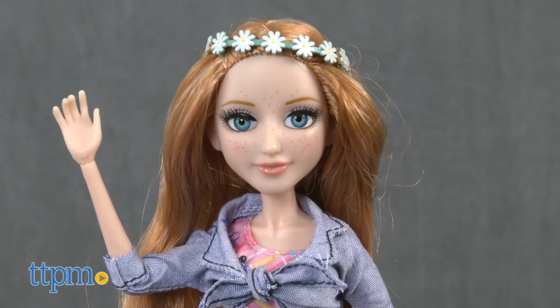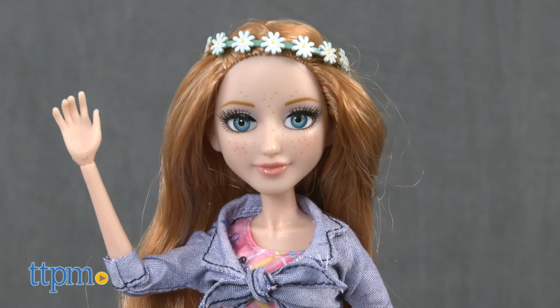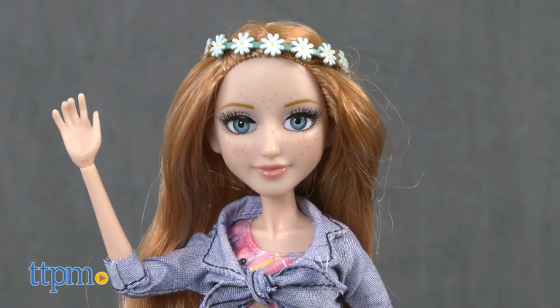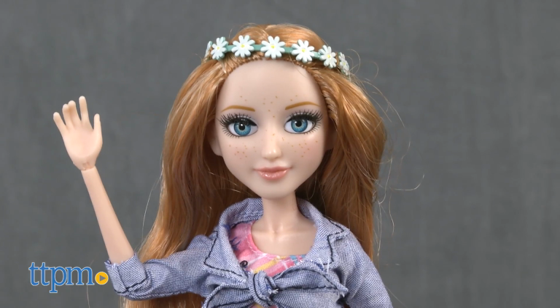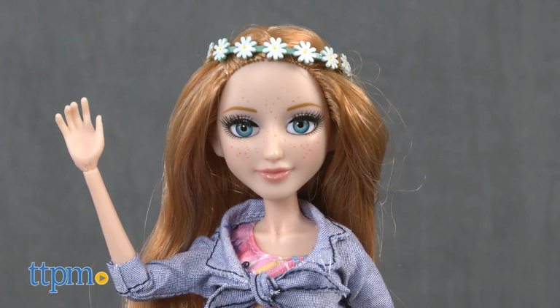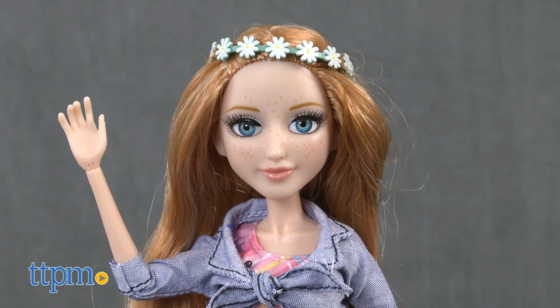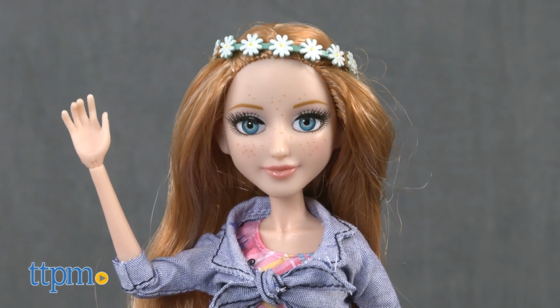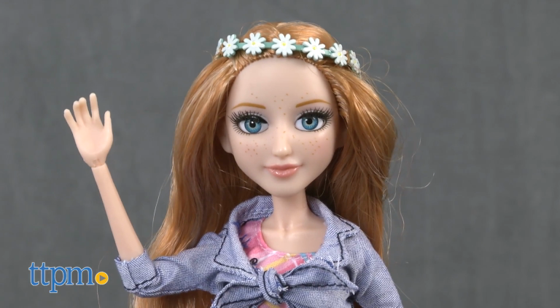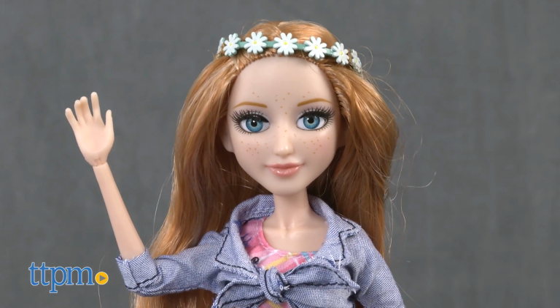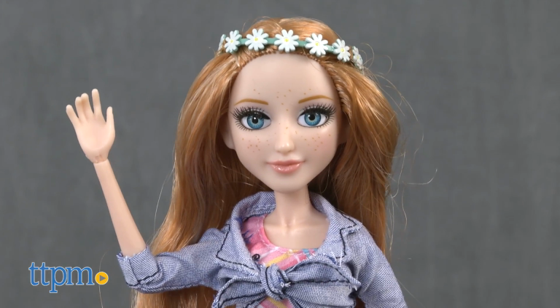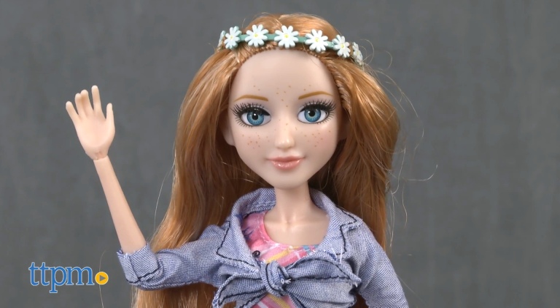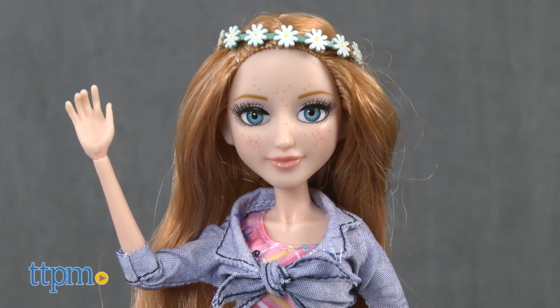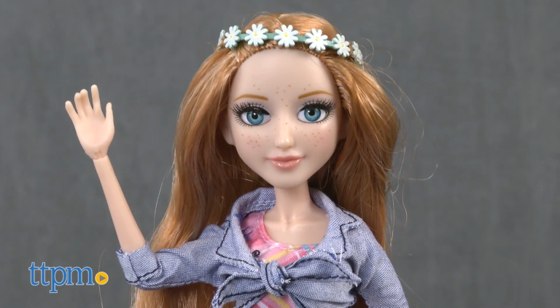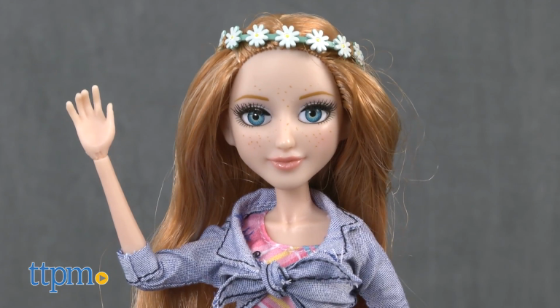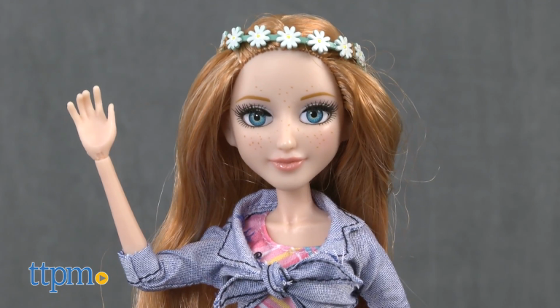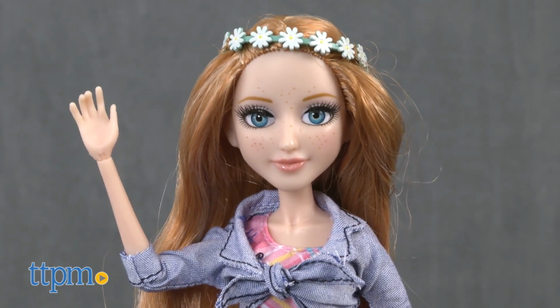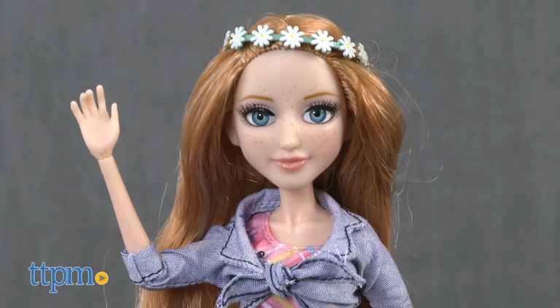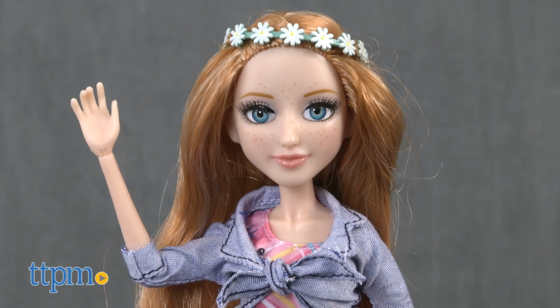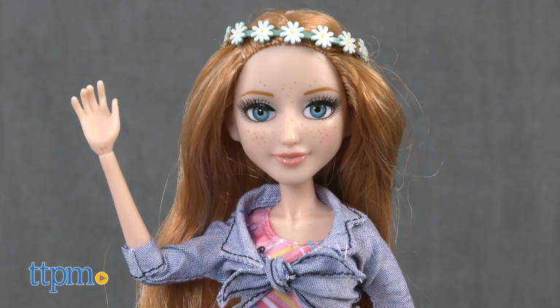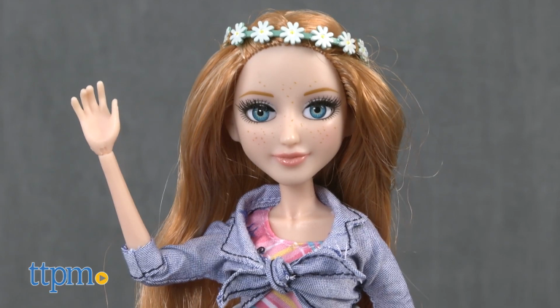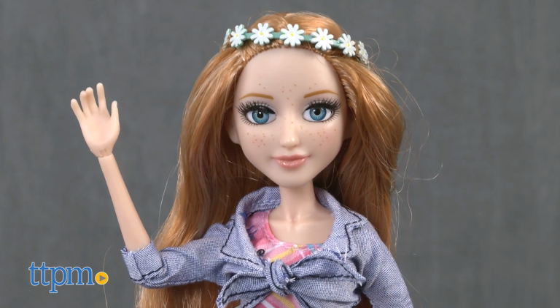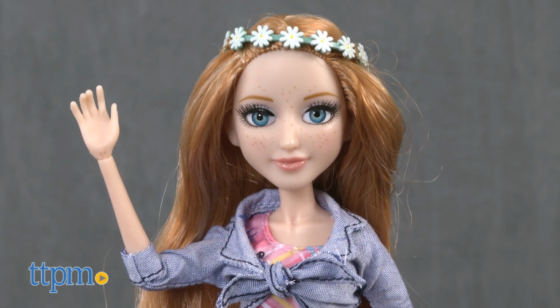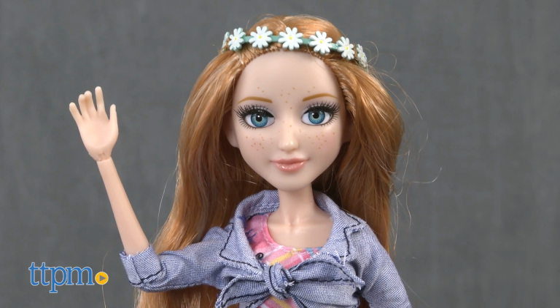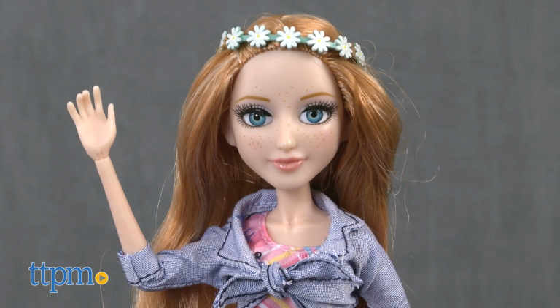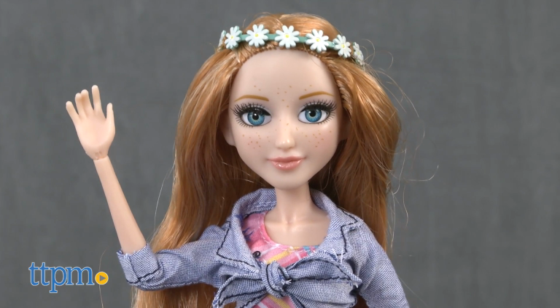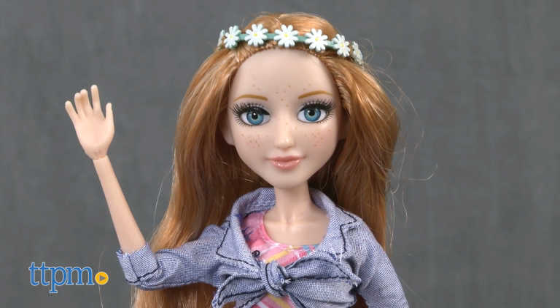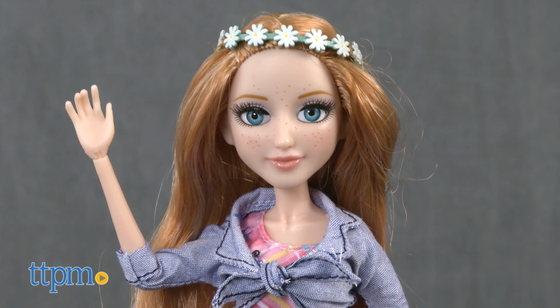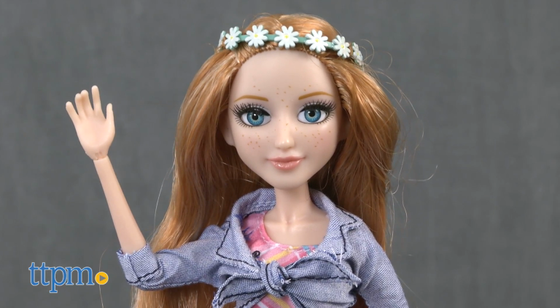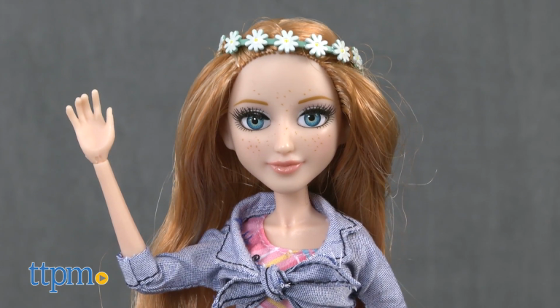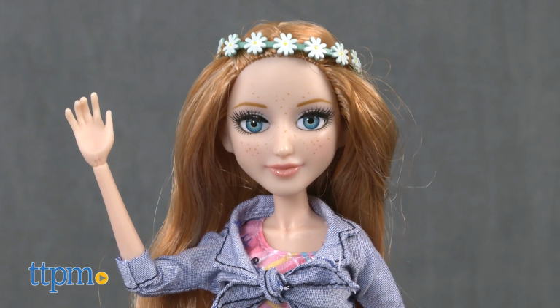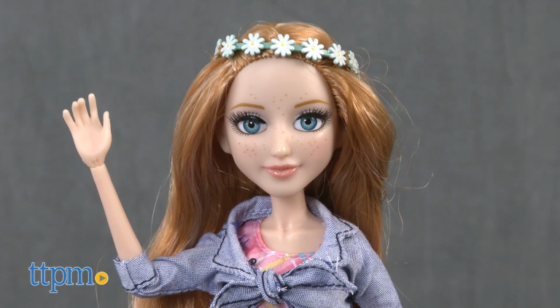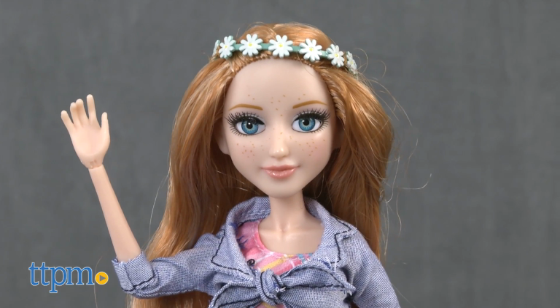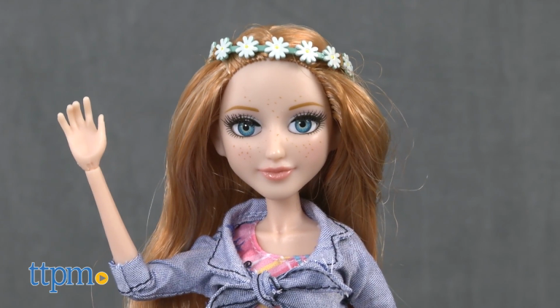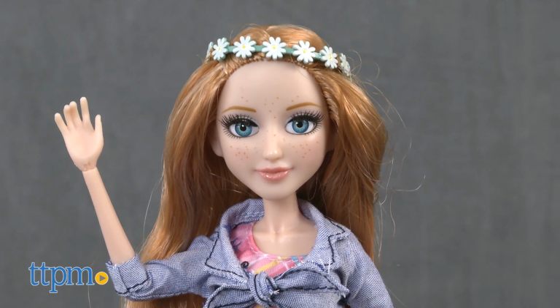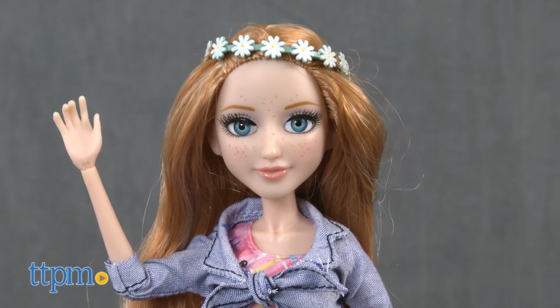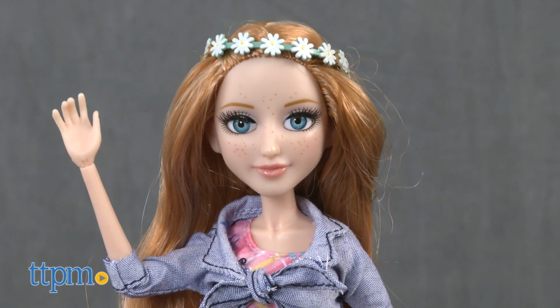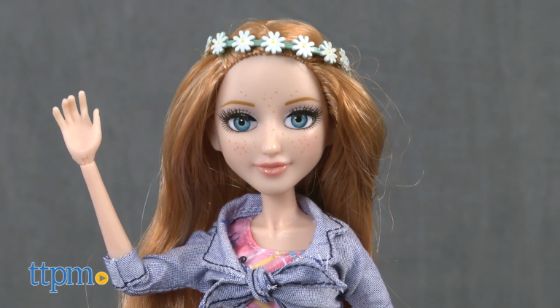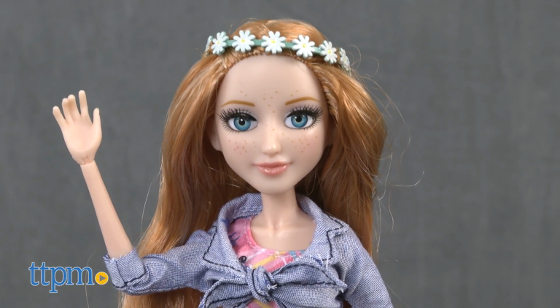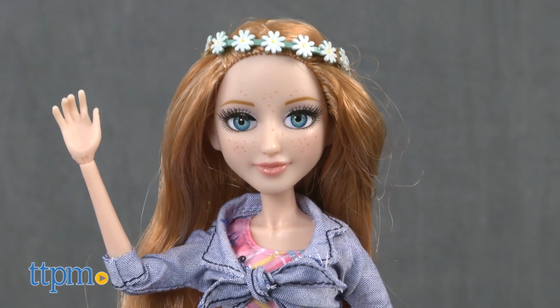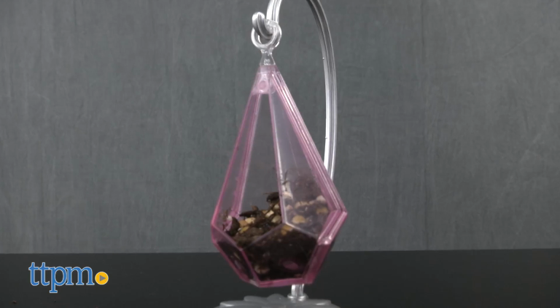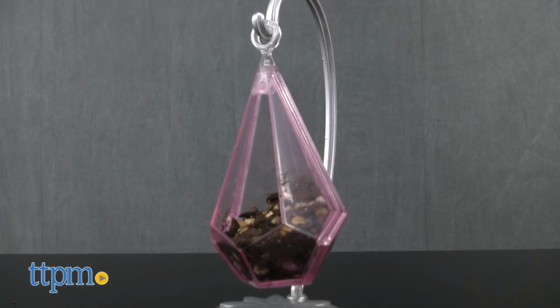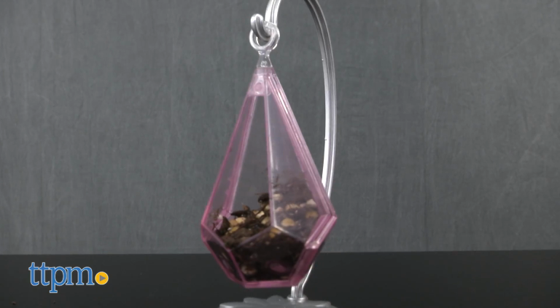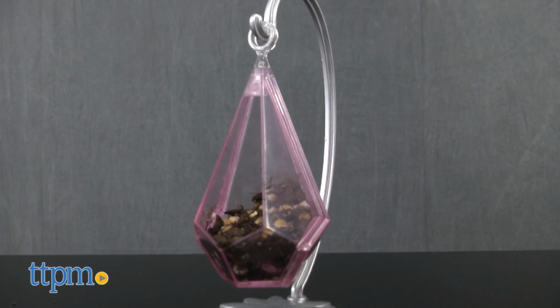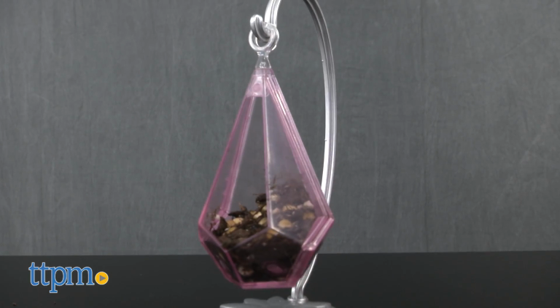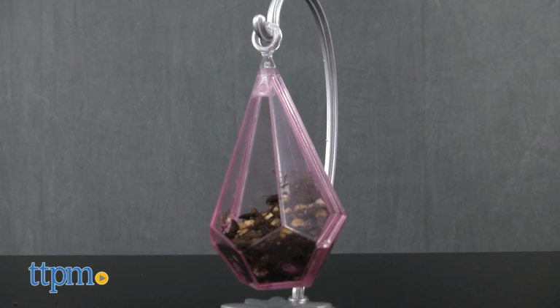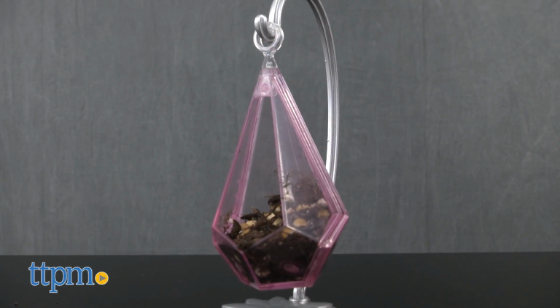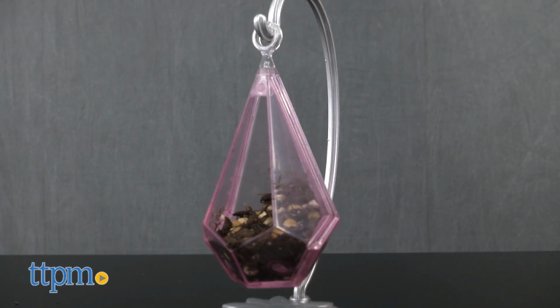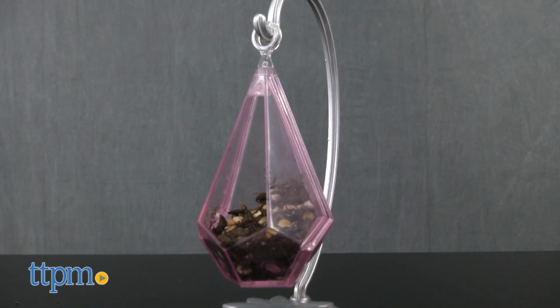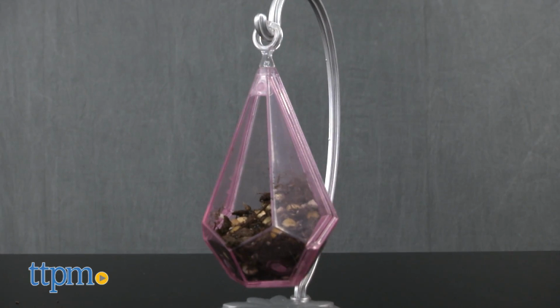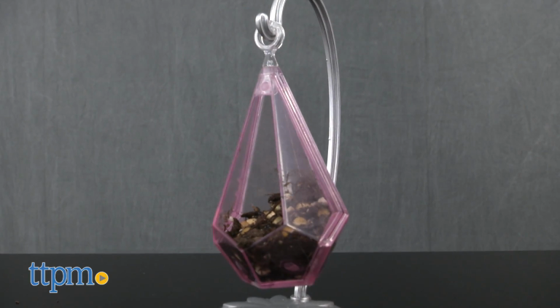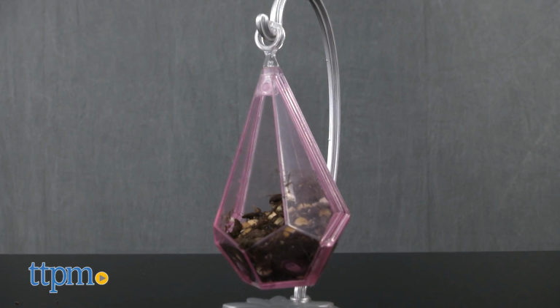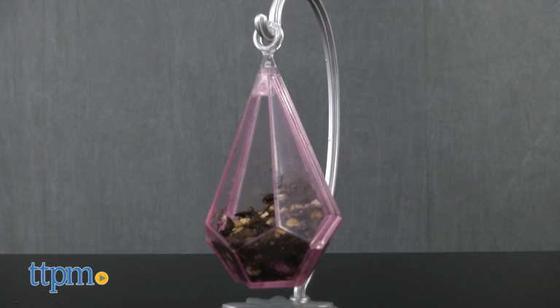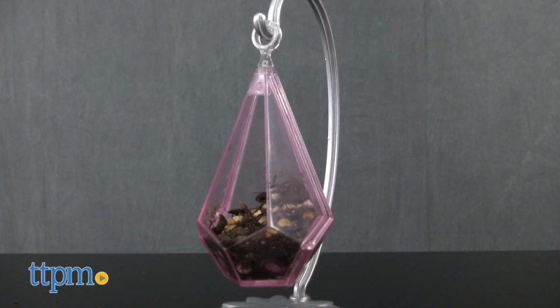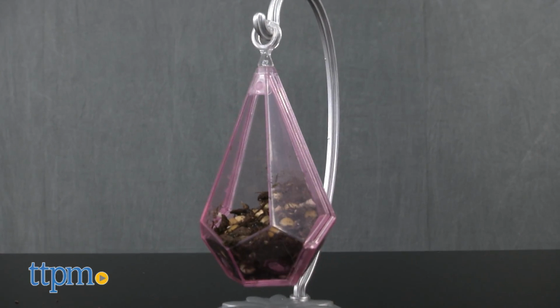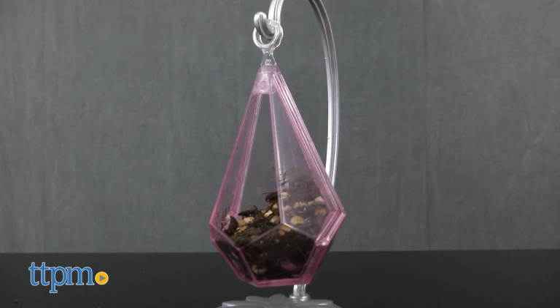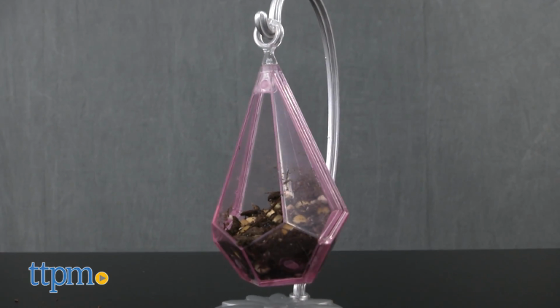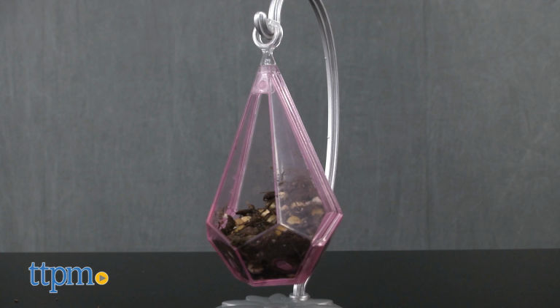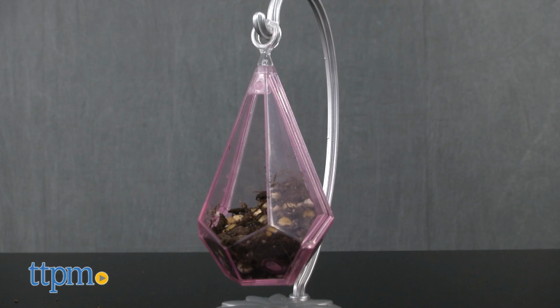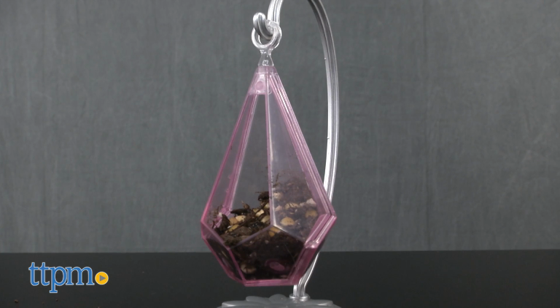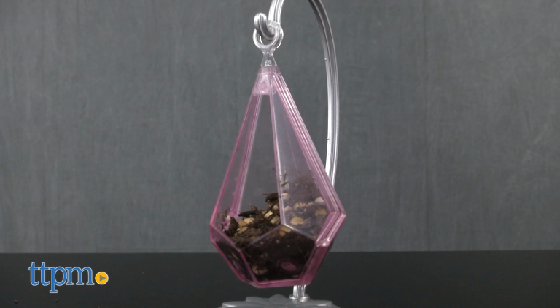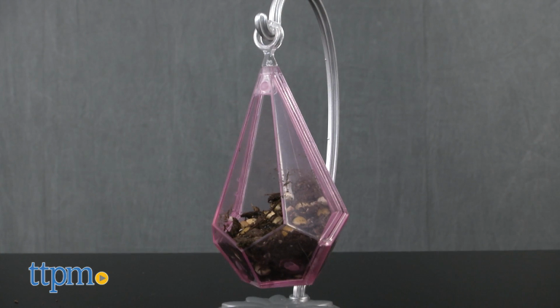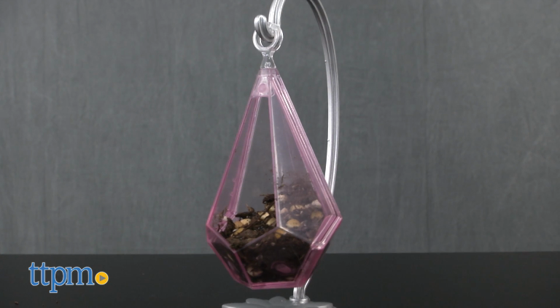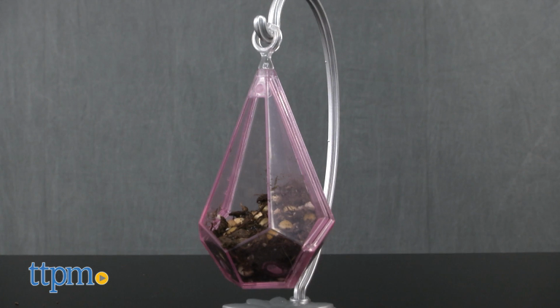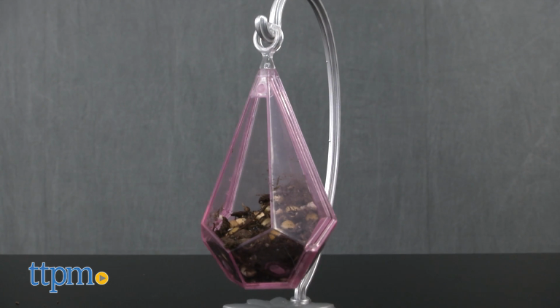Ember Evergreen, an earthy scientist, is the newest member of Project MC Squared. She uses her science skills to build her very own hanging garden.